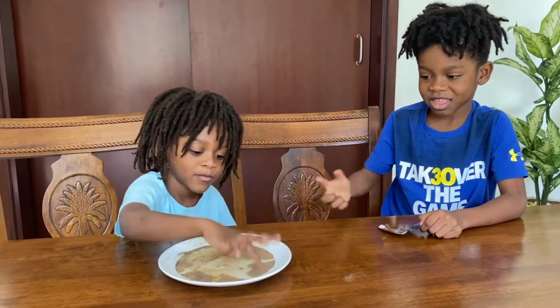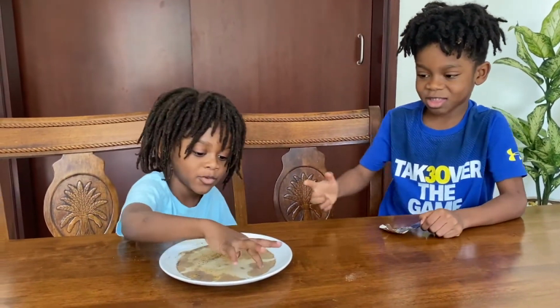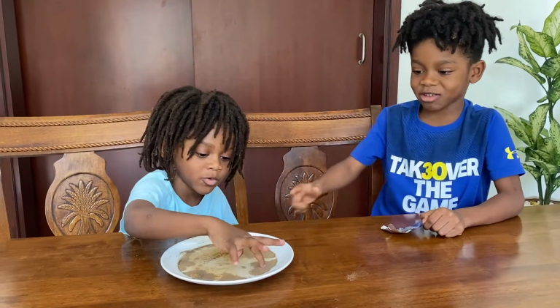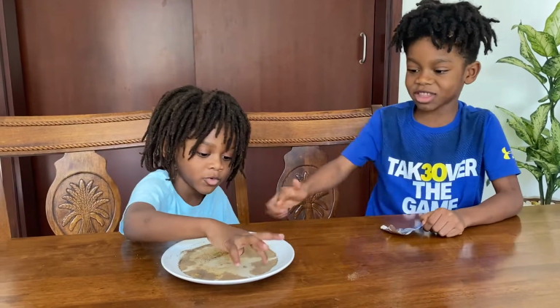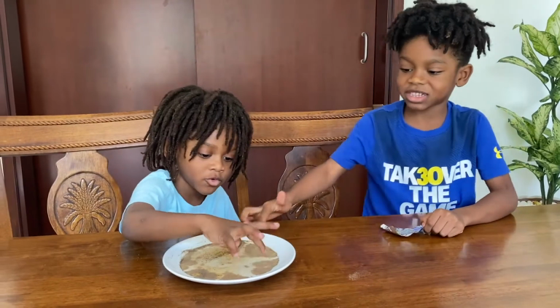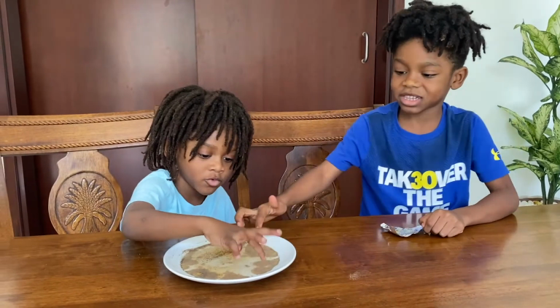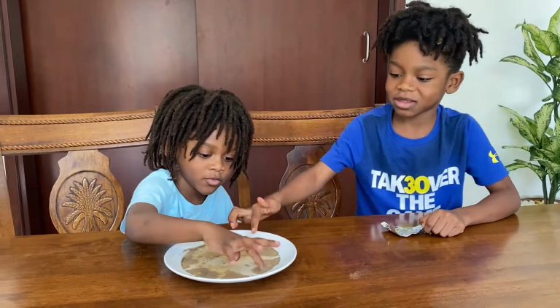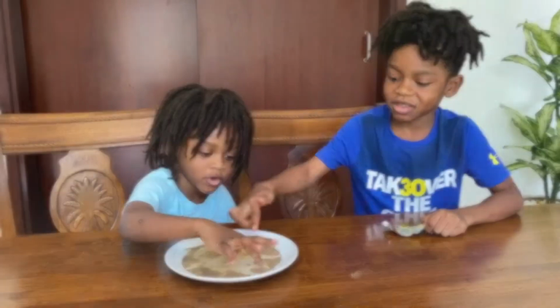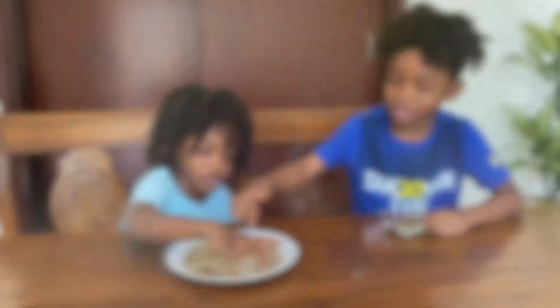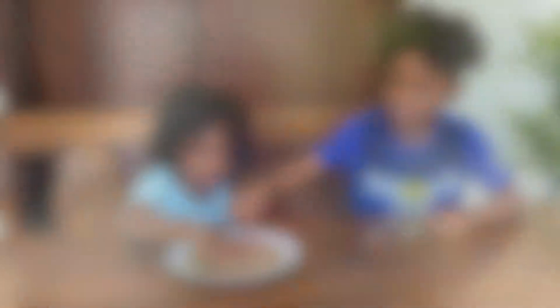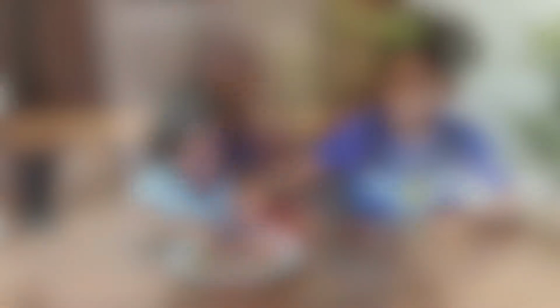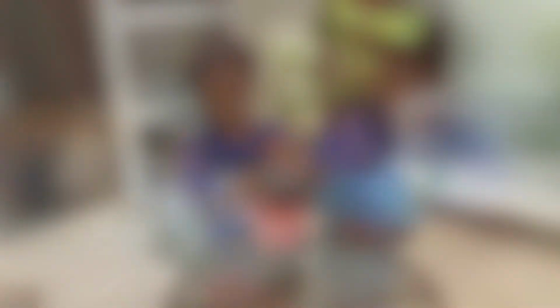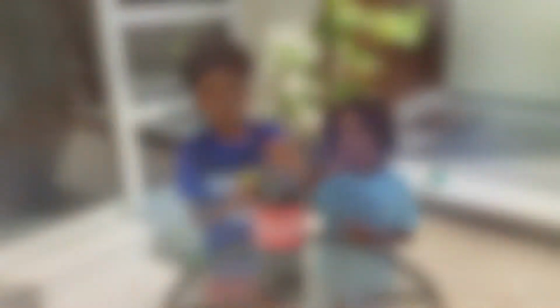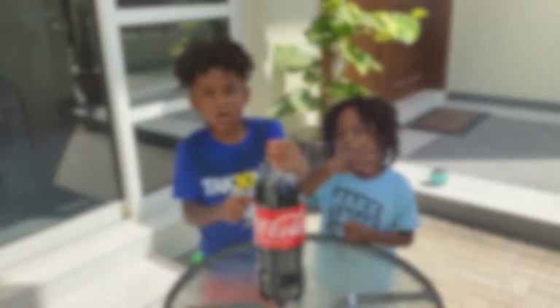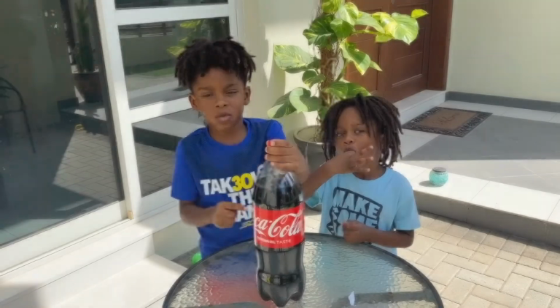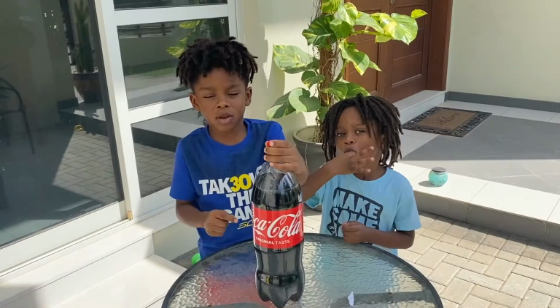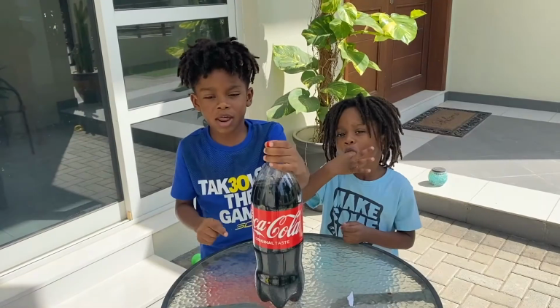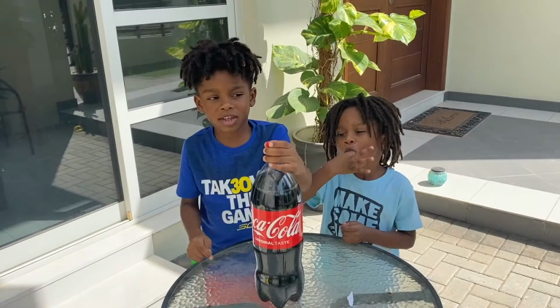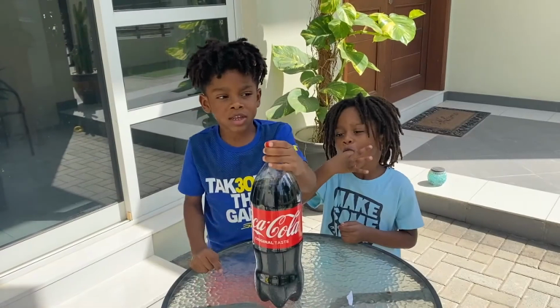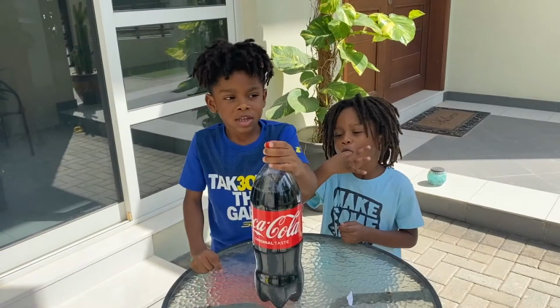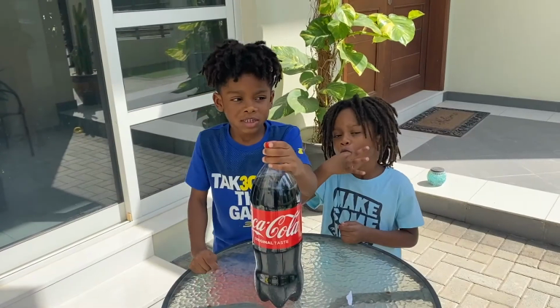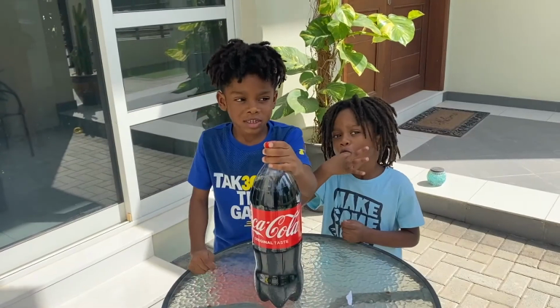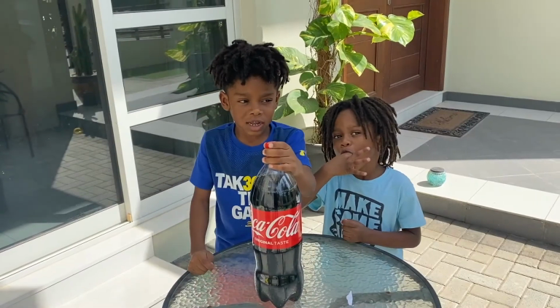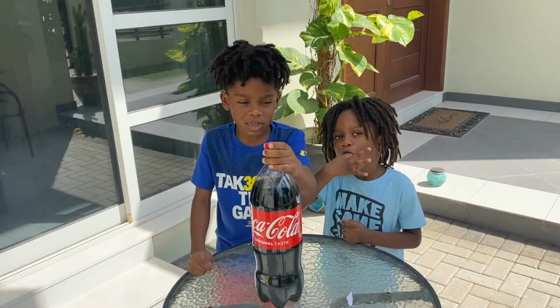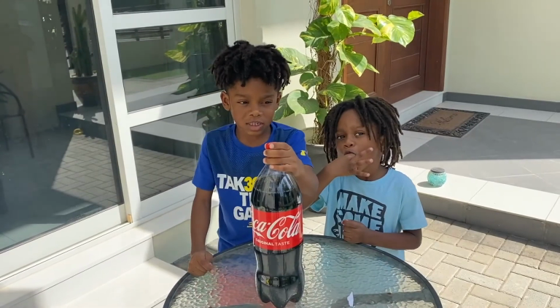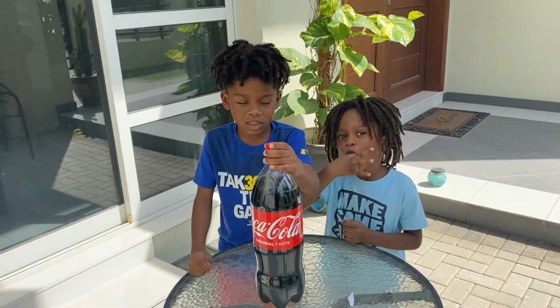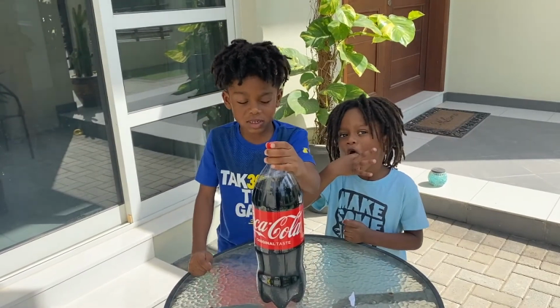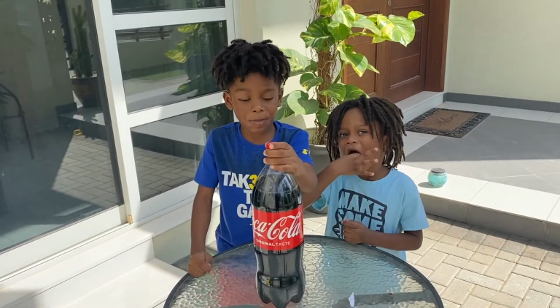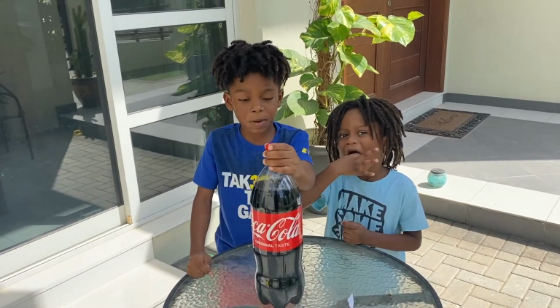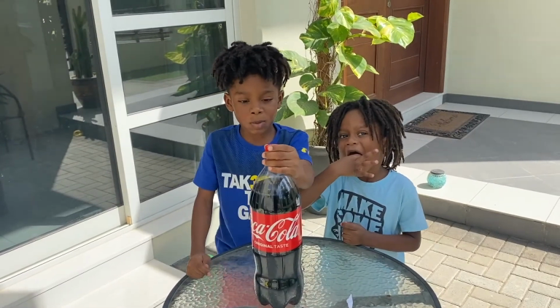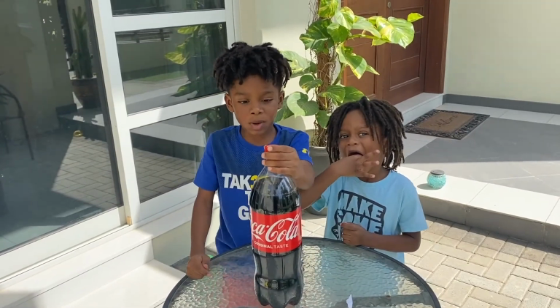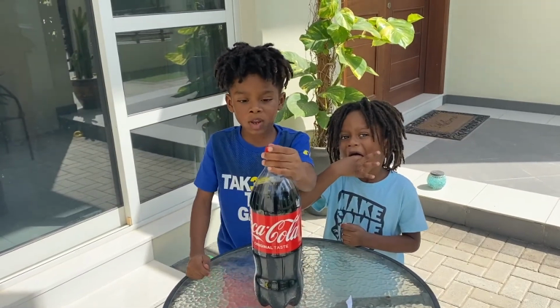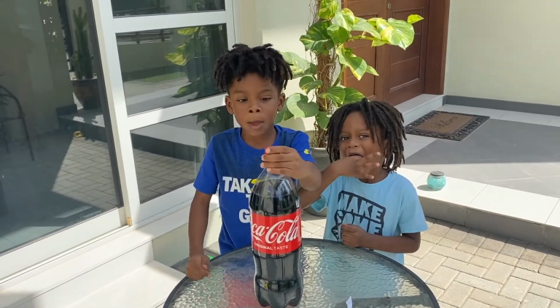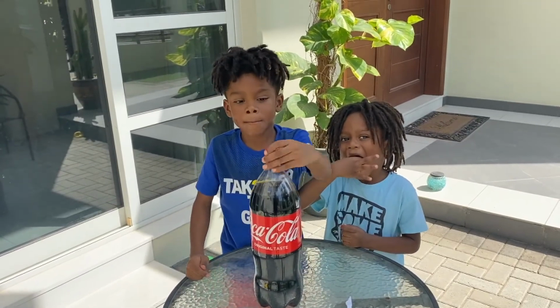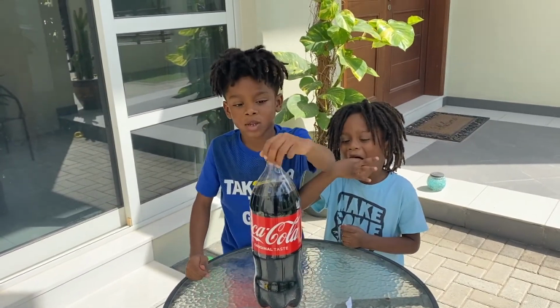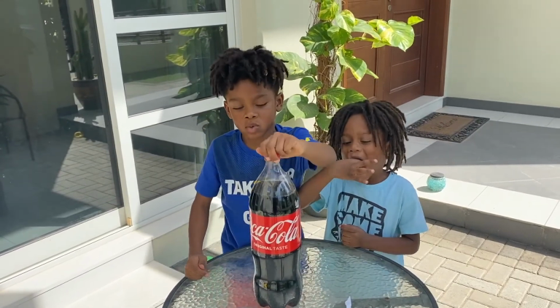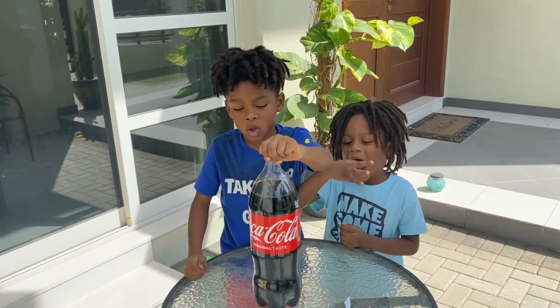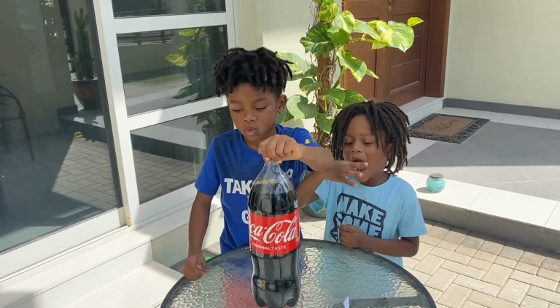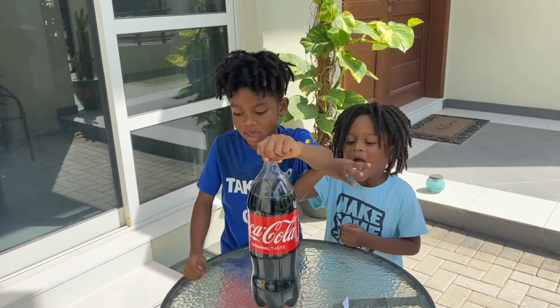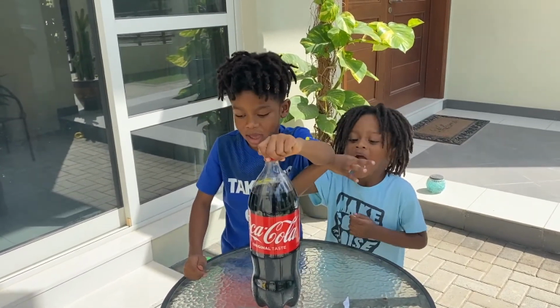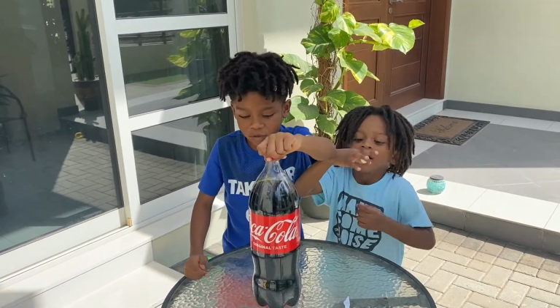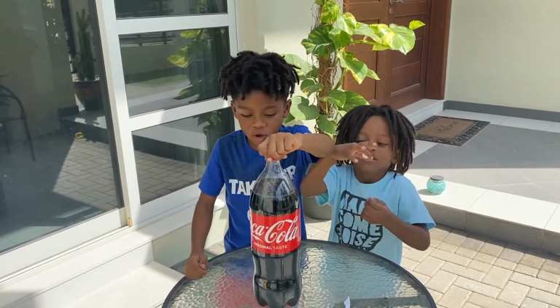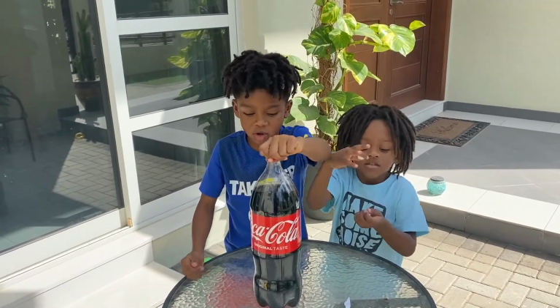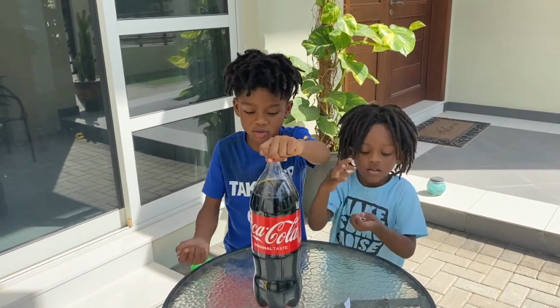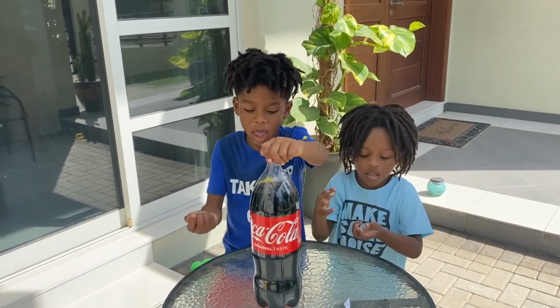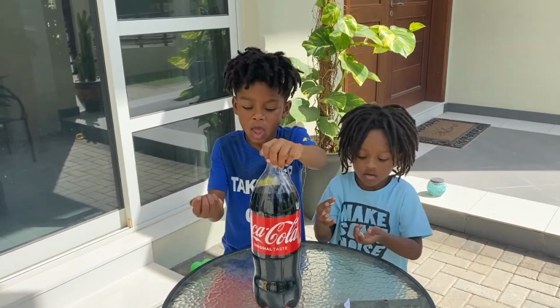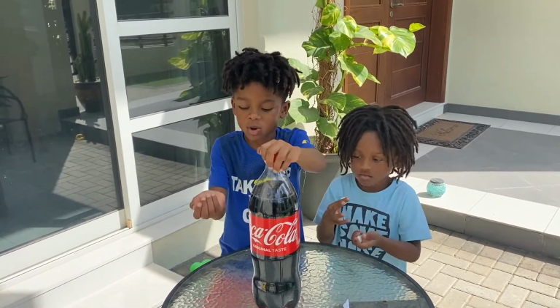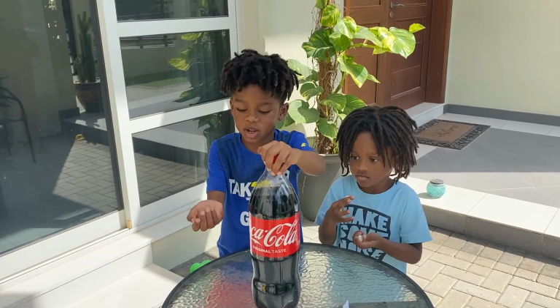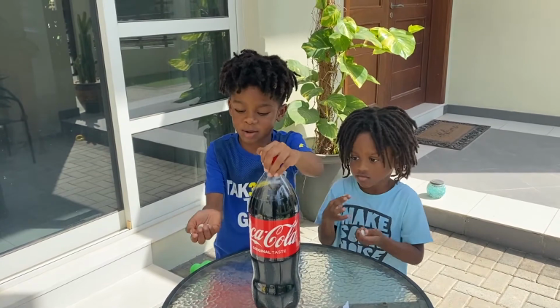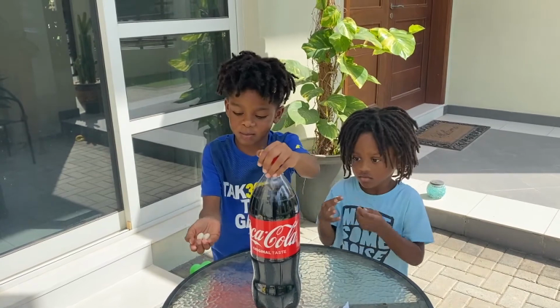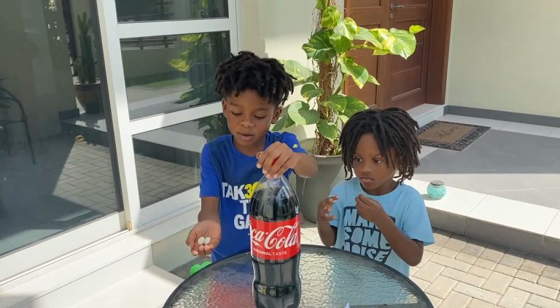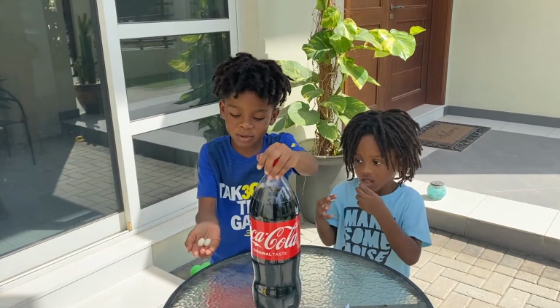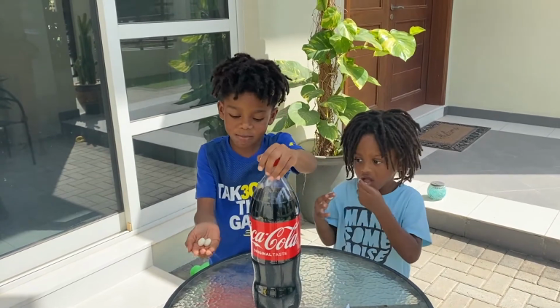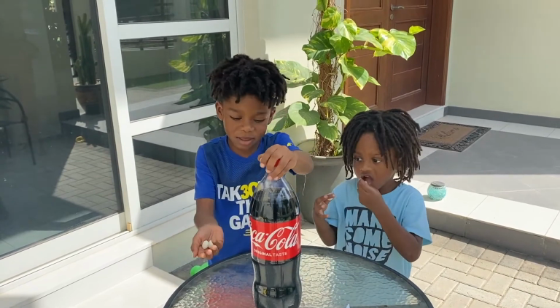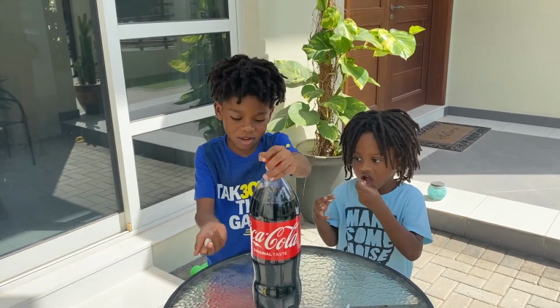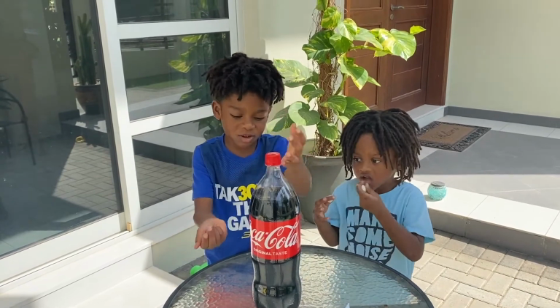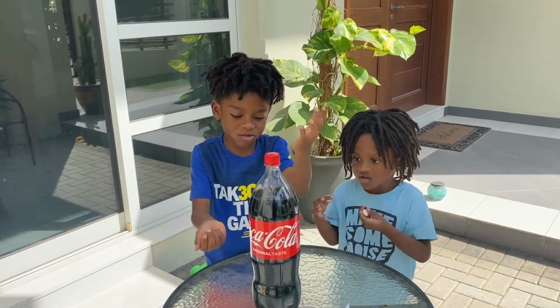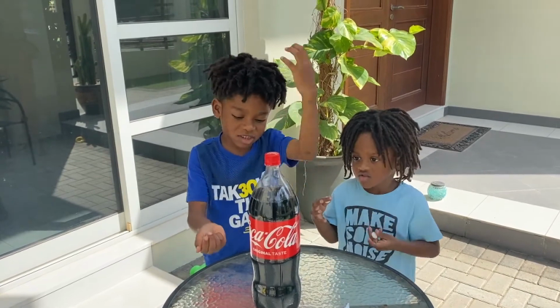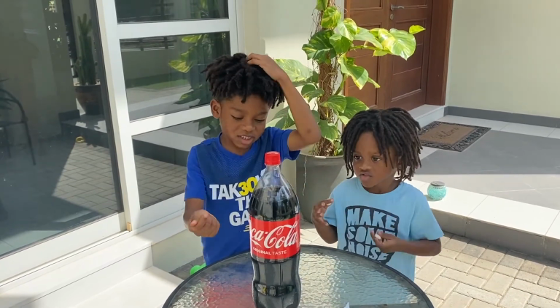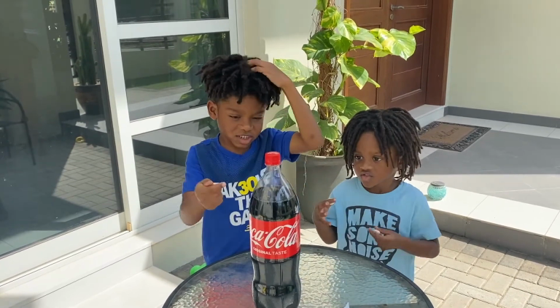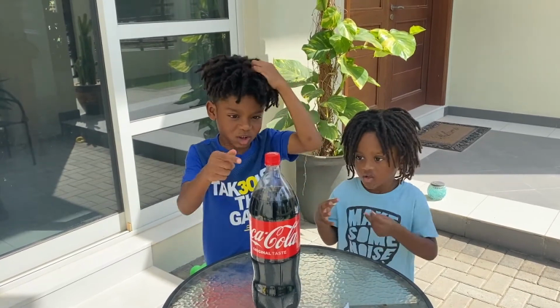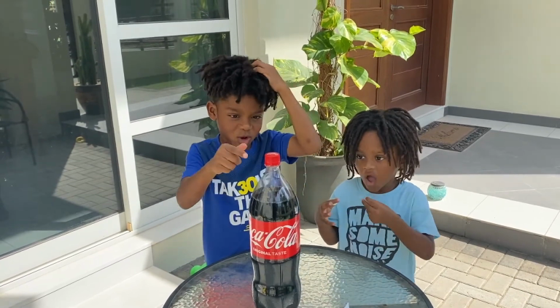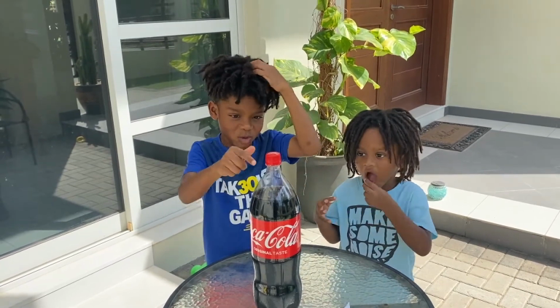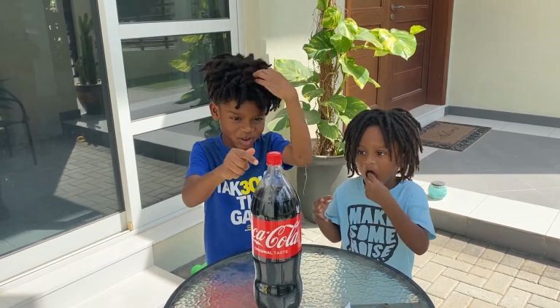This is our last science experiment. We're going to put Mentos into Coke.